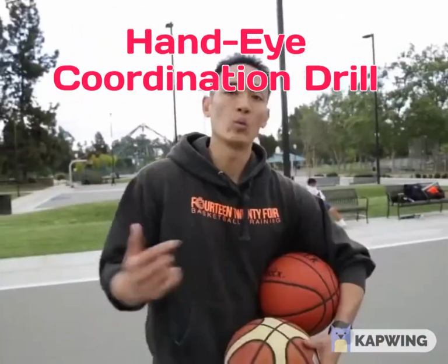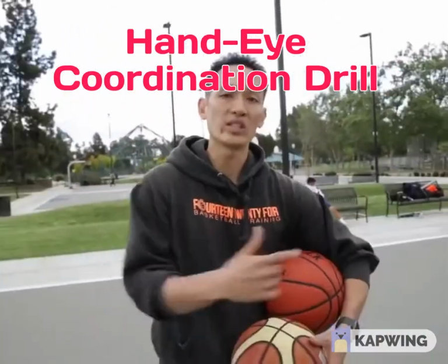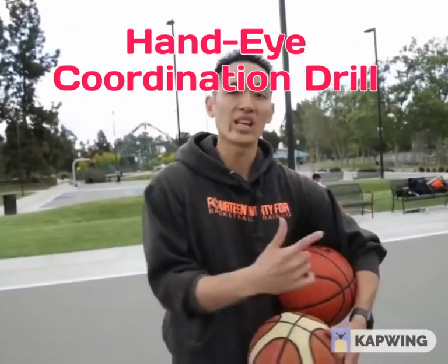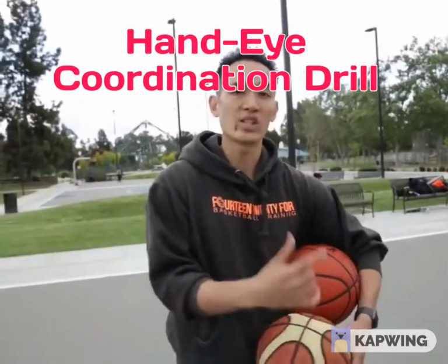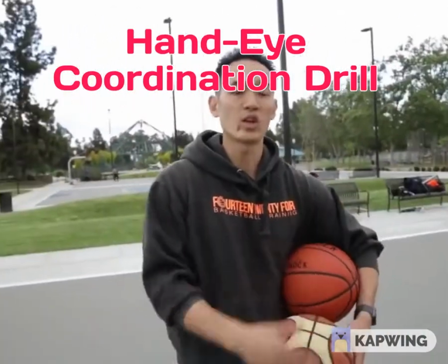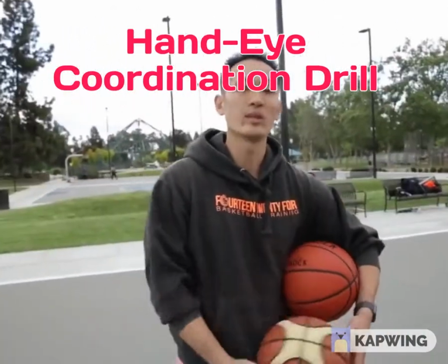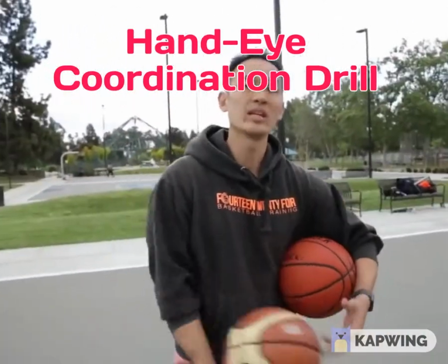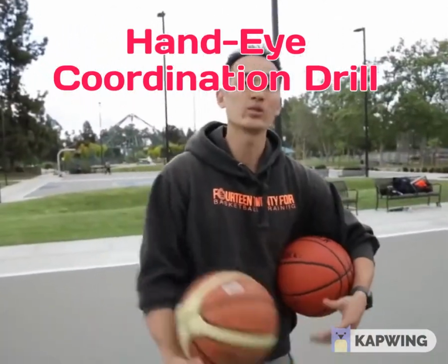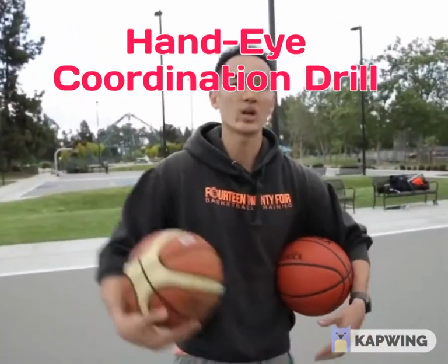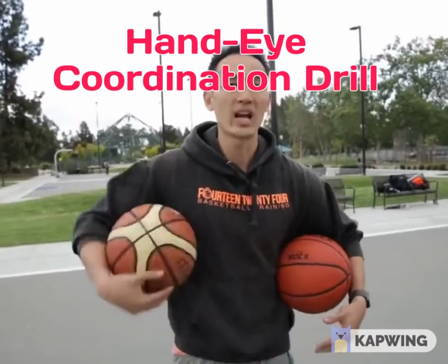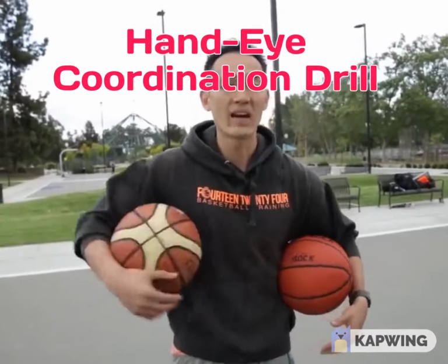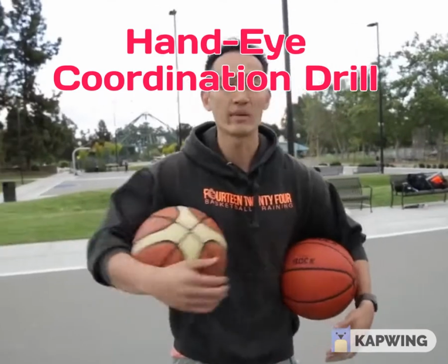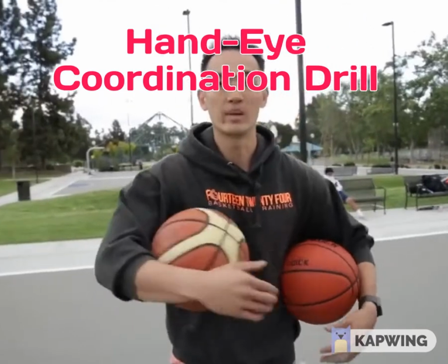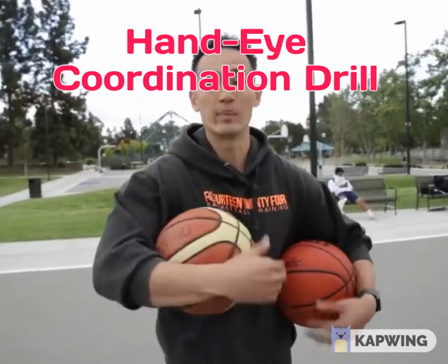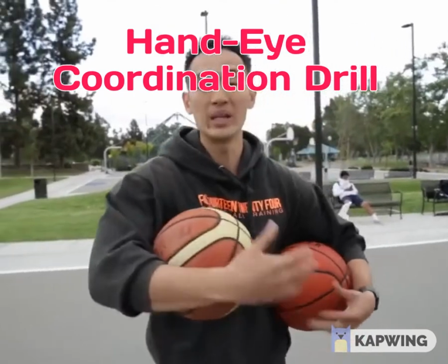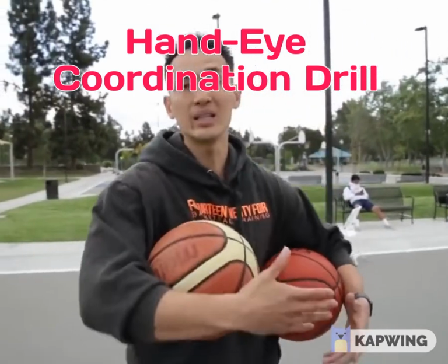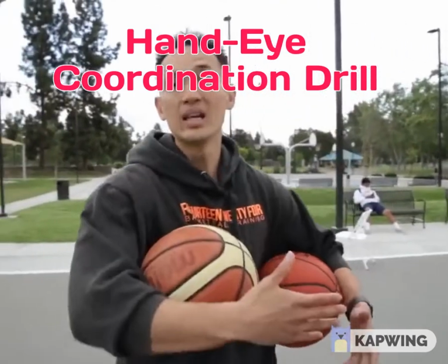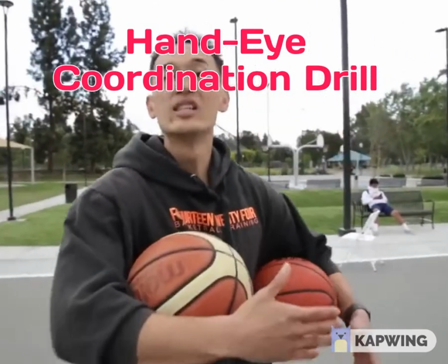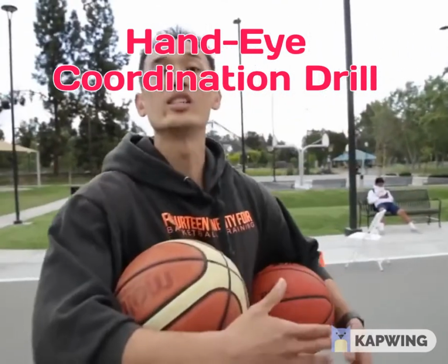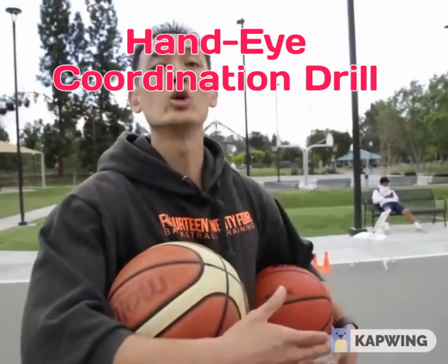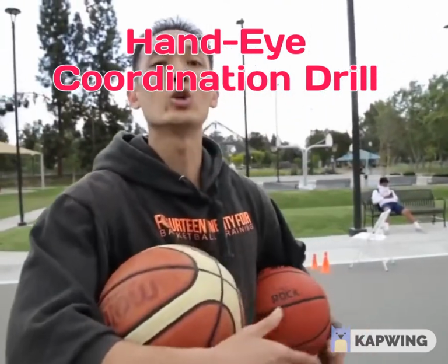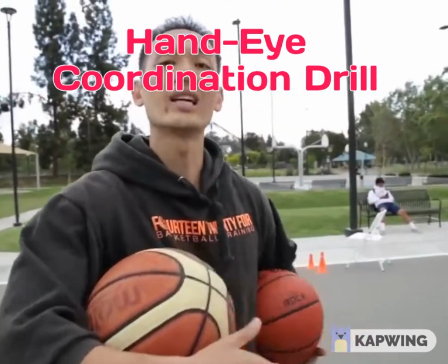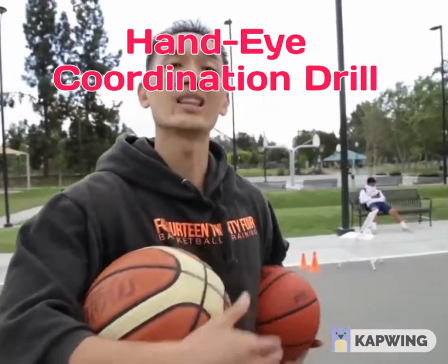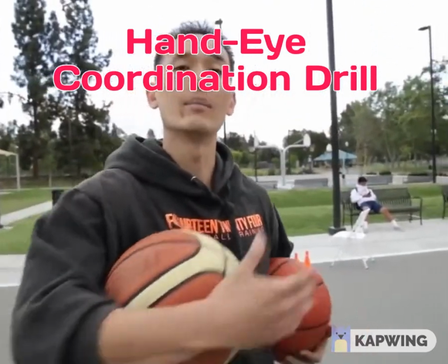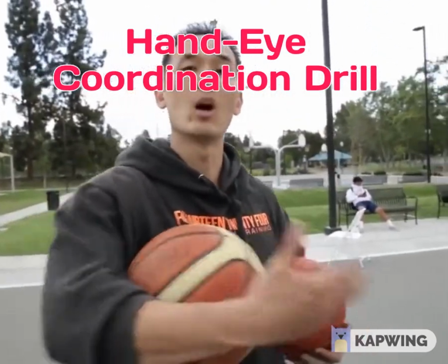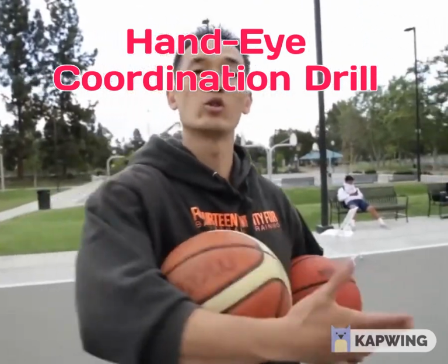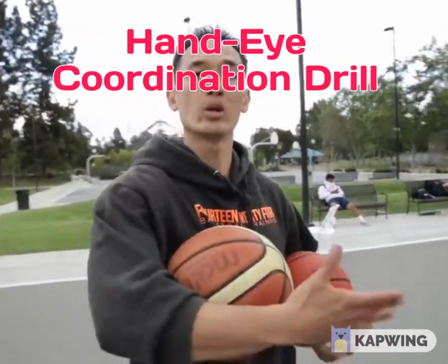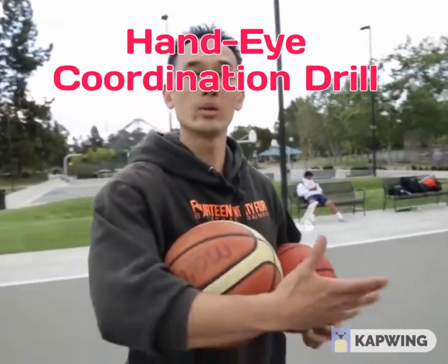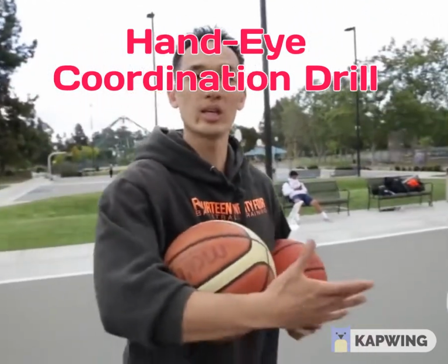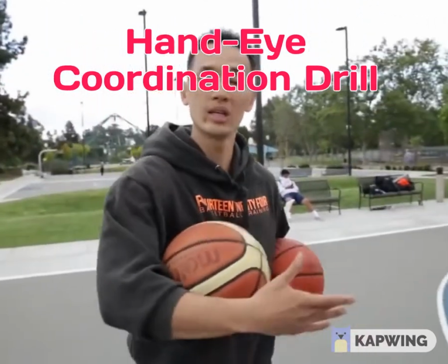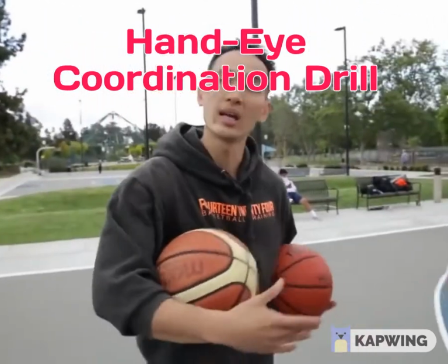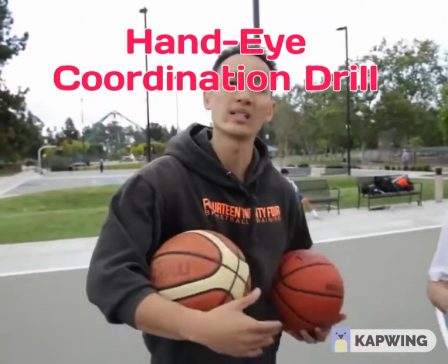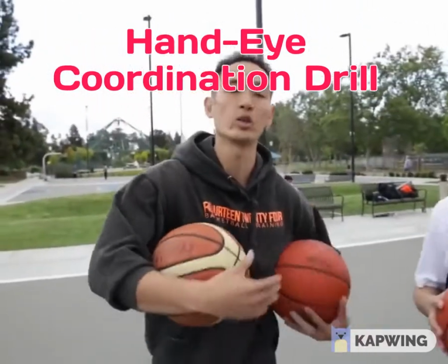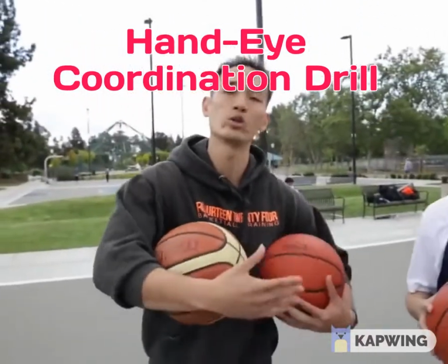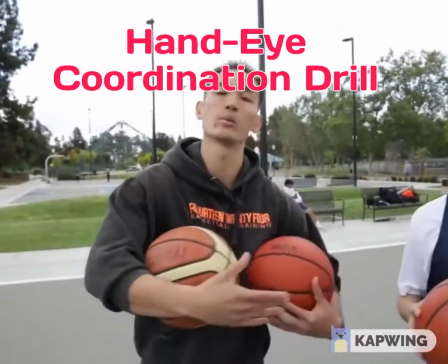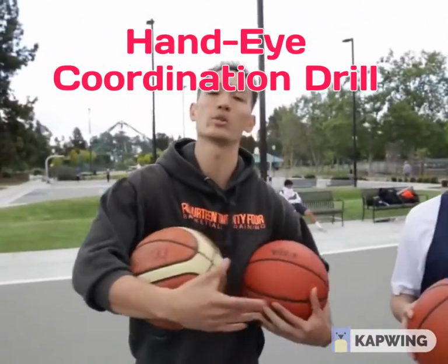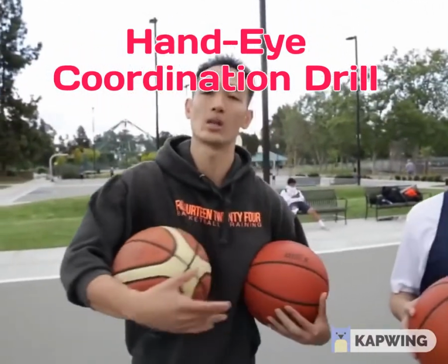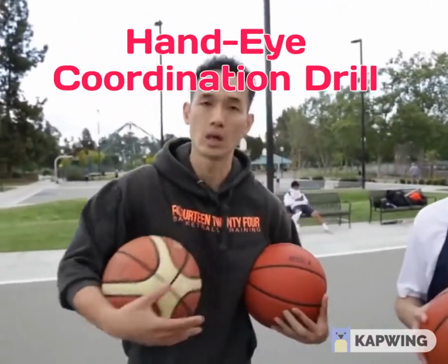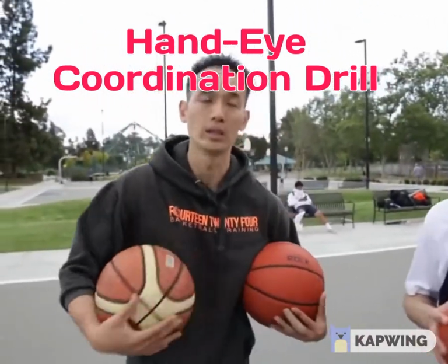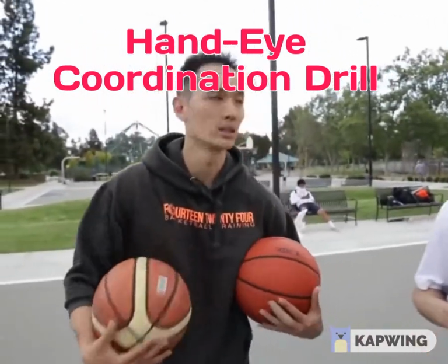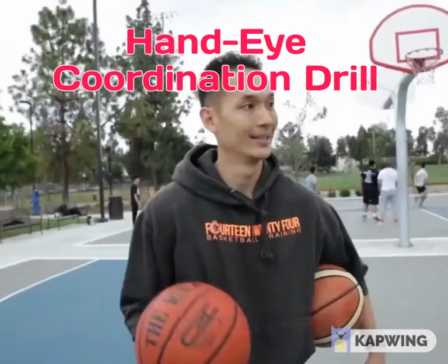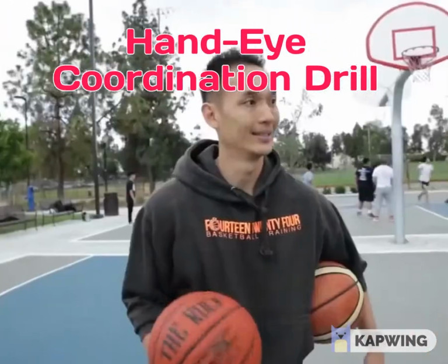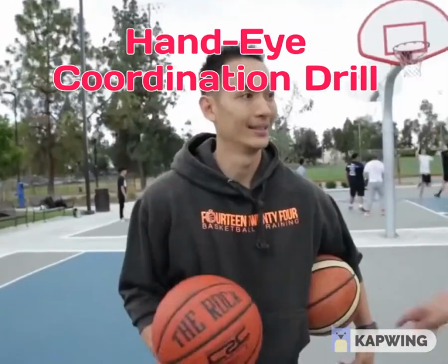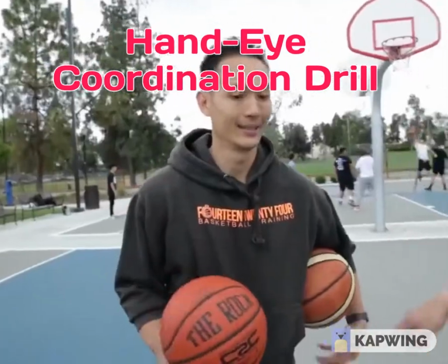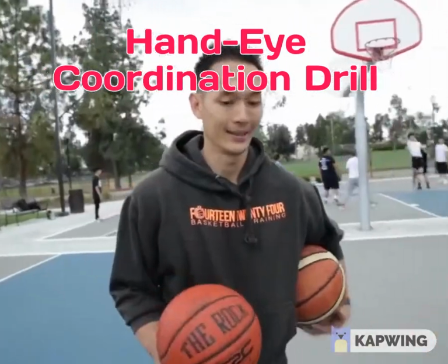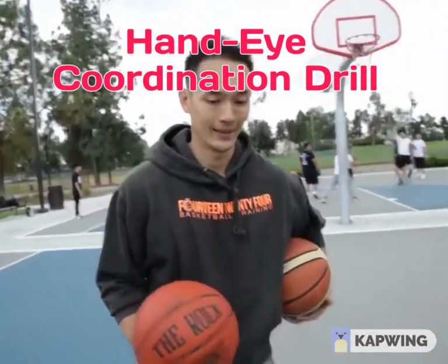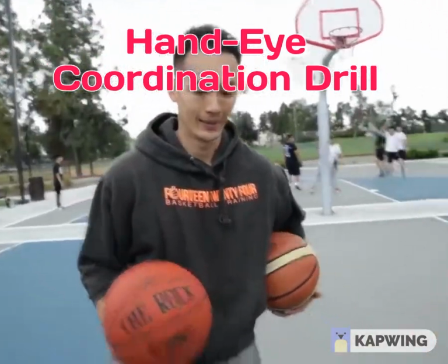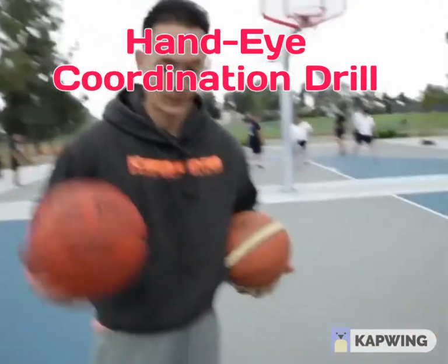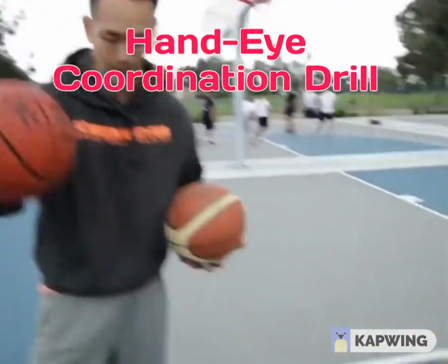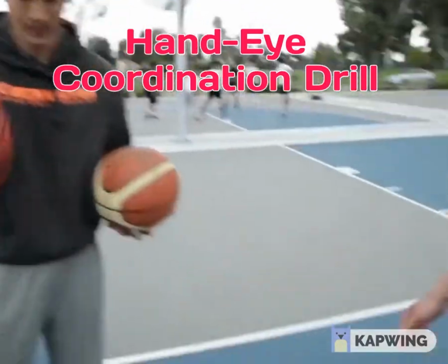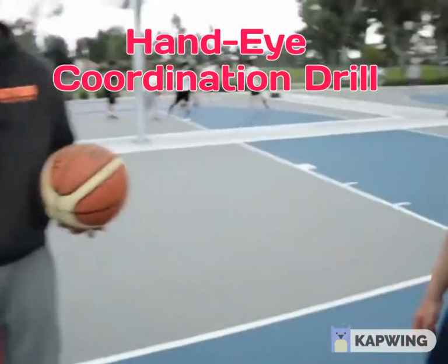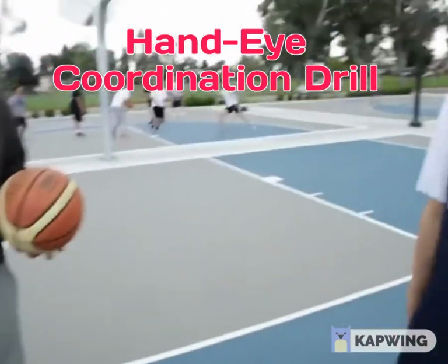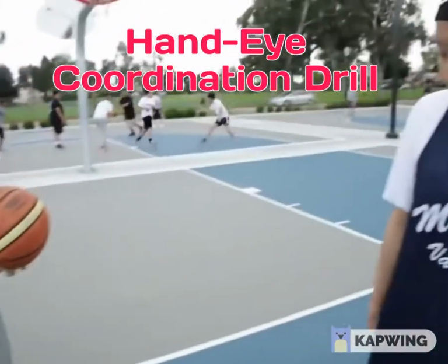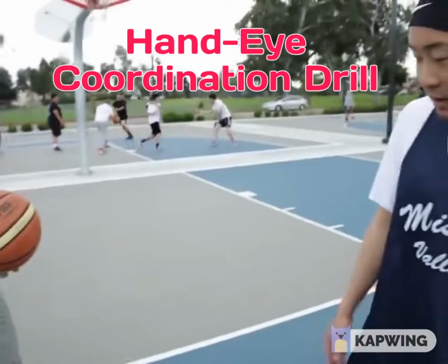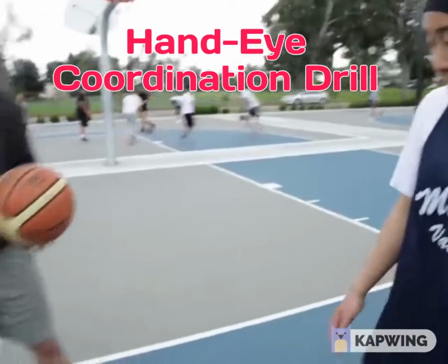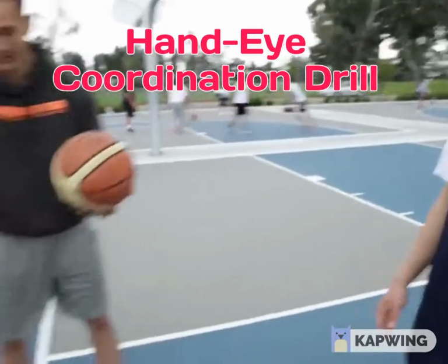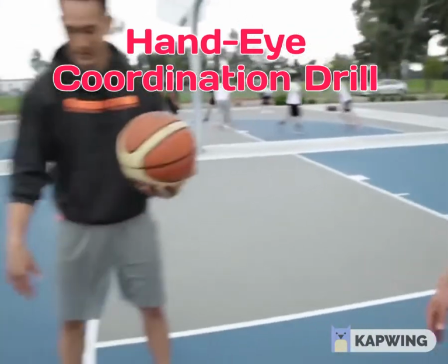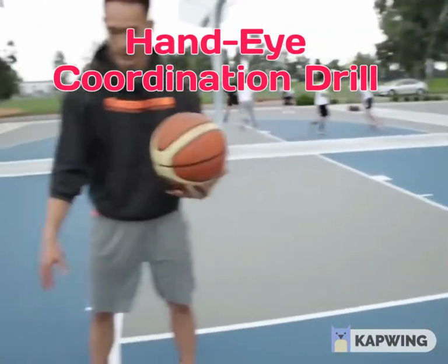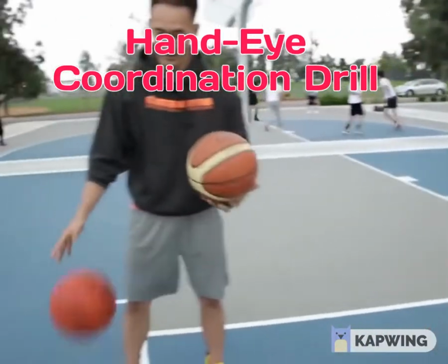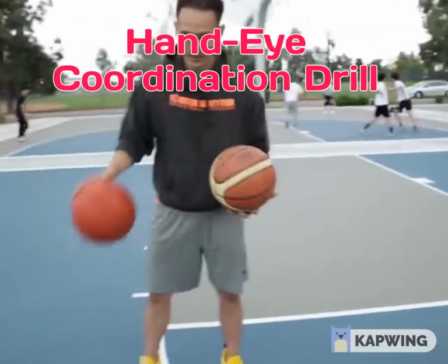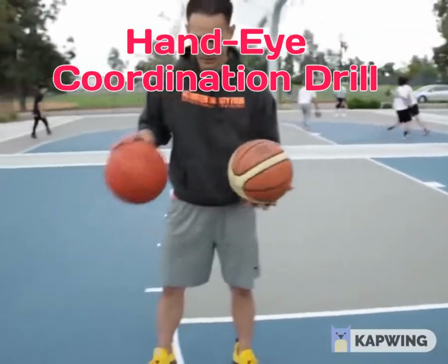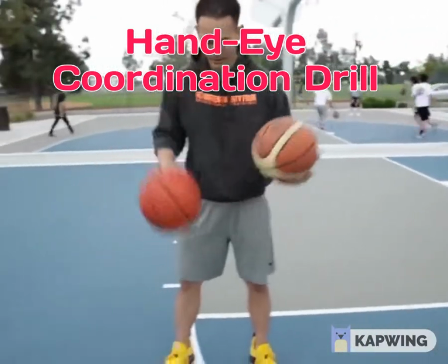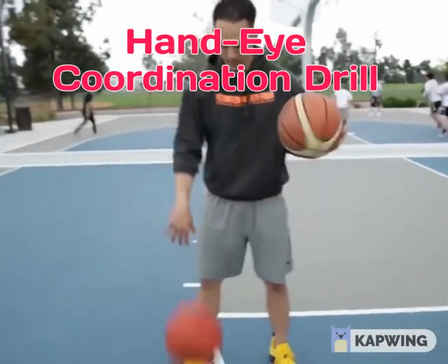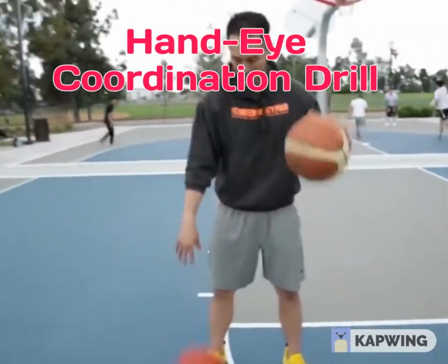Once I show them this, we're gonna have them compete — see who can get the most dribbles in and see who dribbles the longest. All right, let's see the drill, let's see if you can do it.